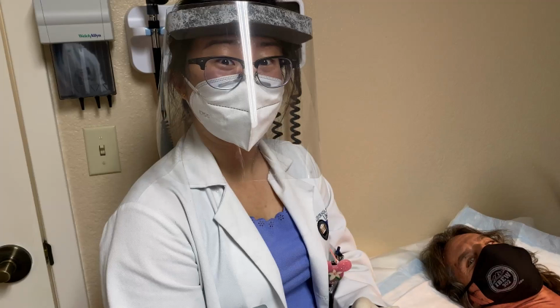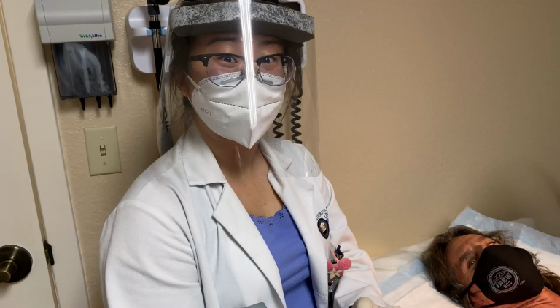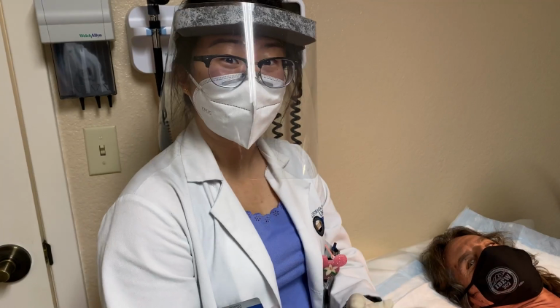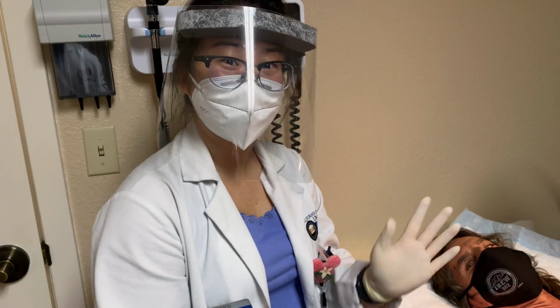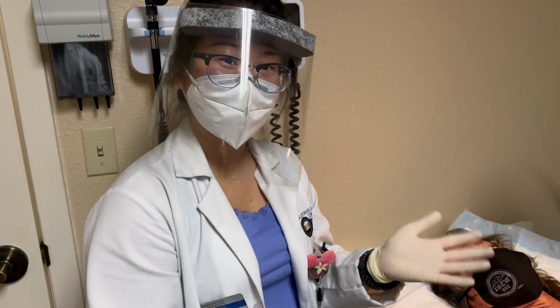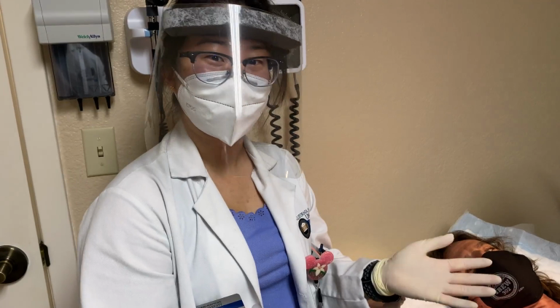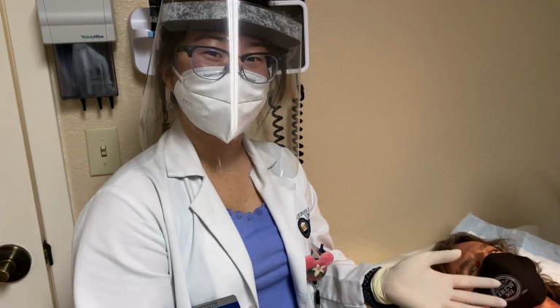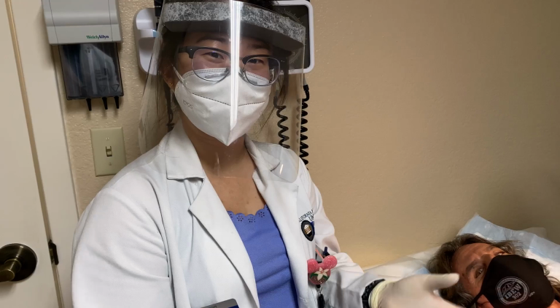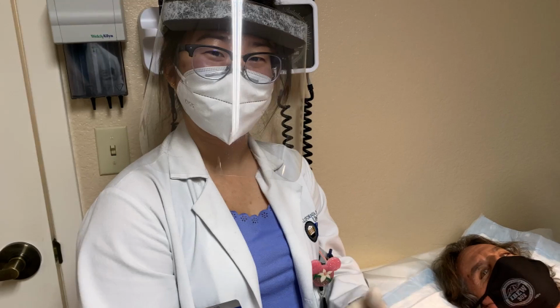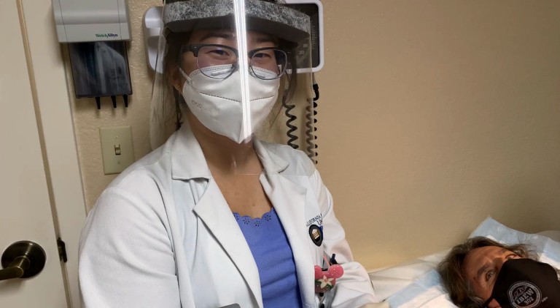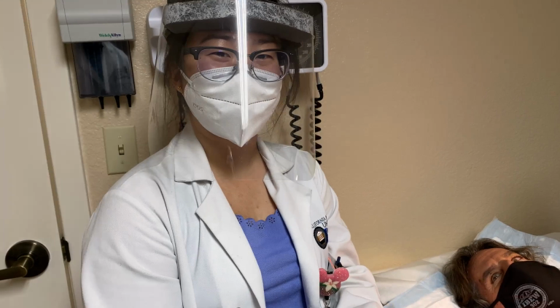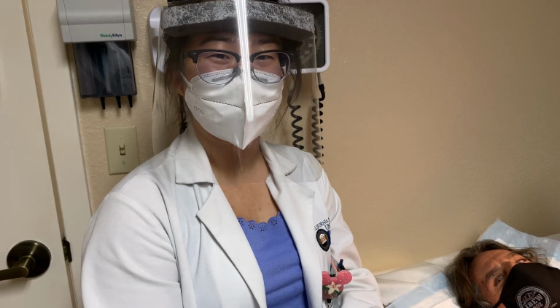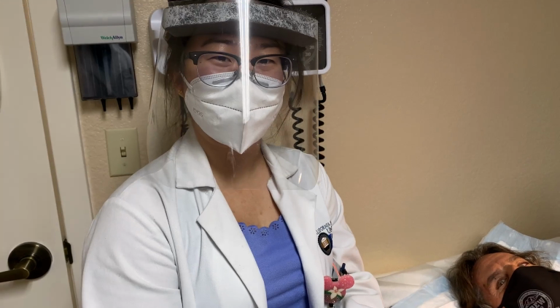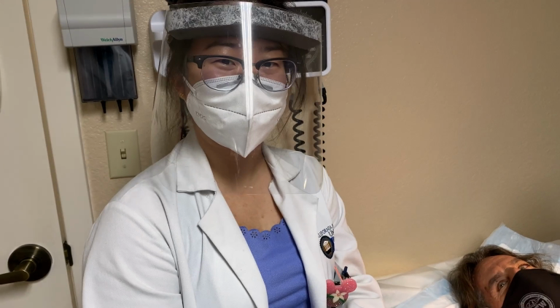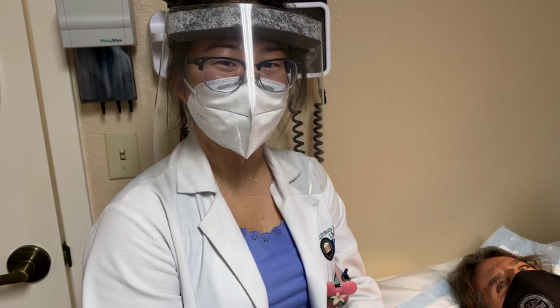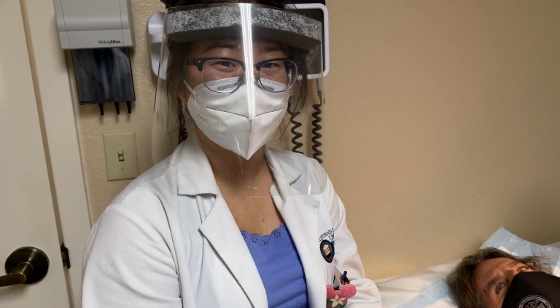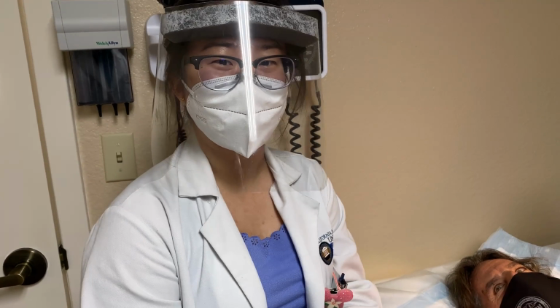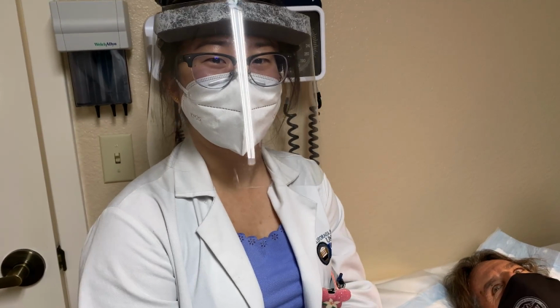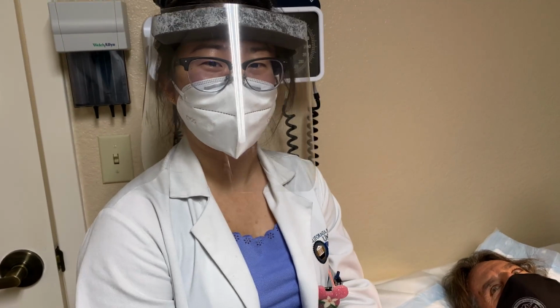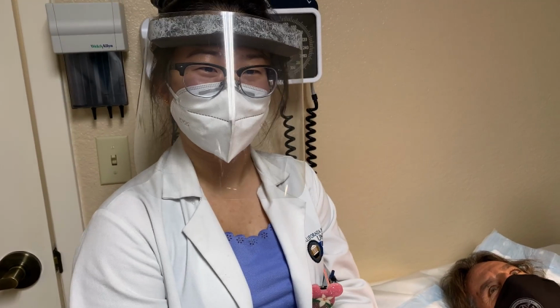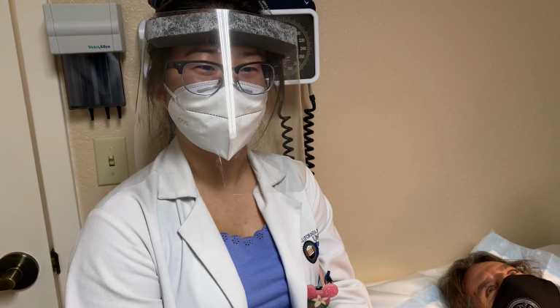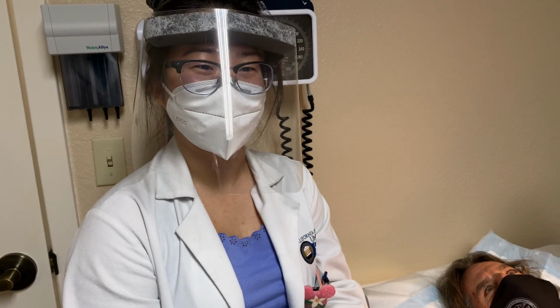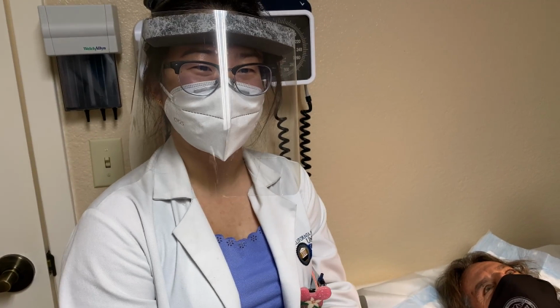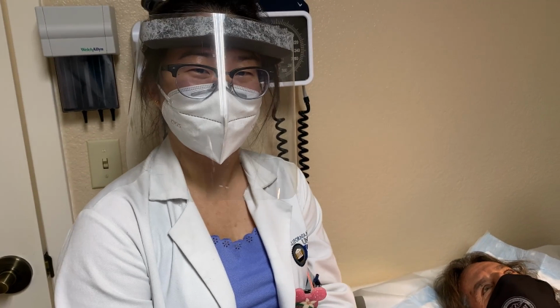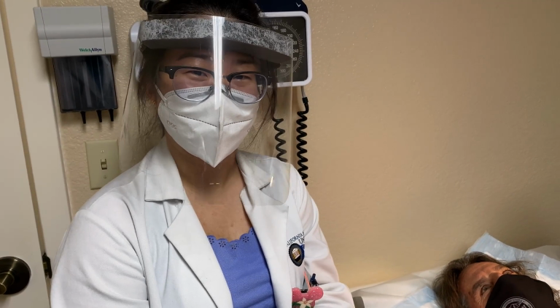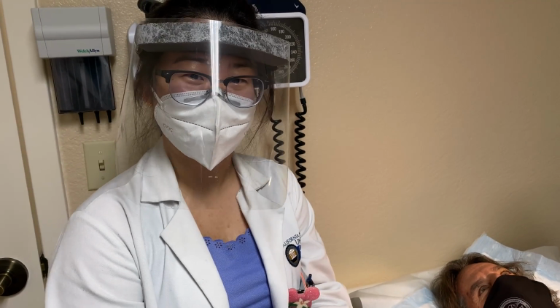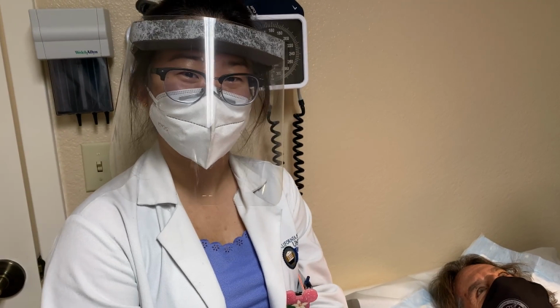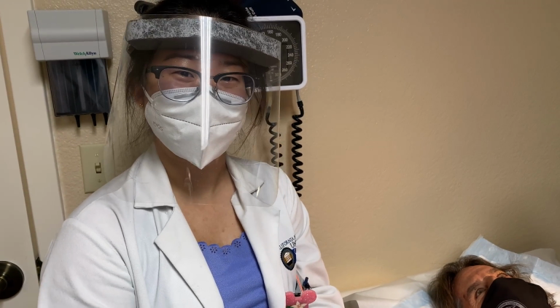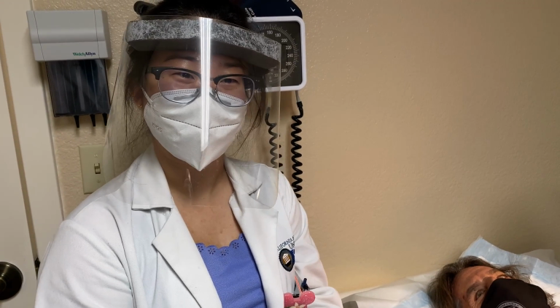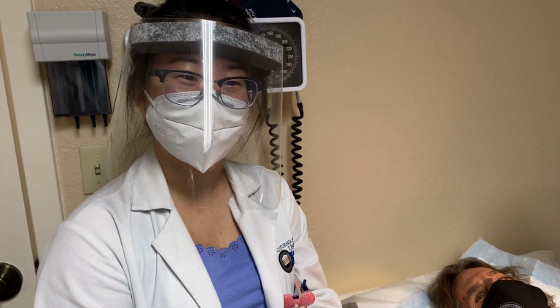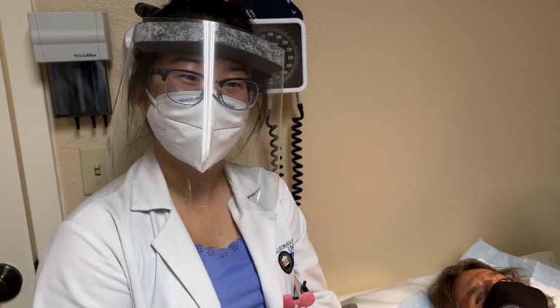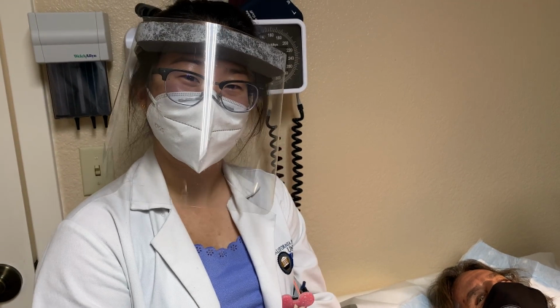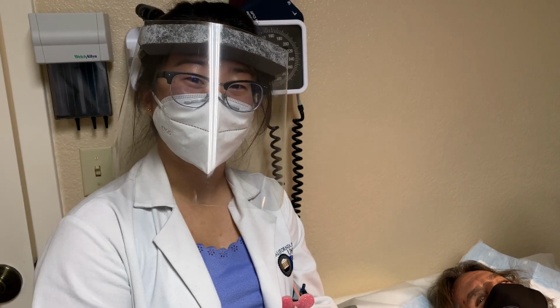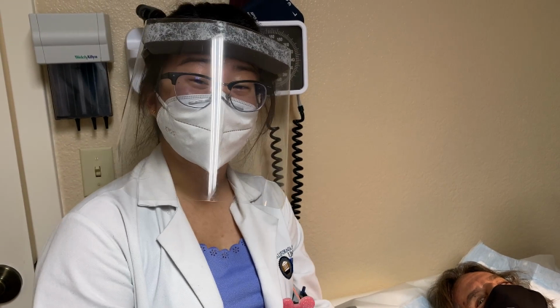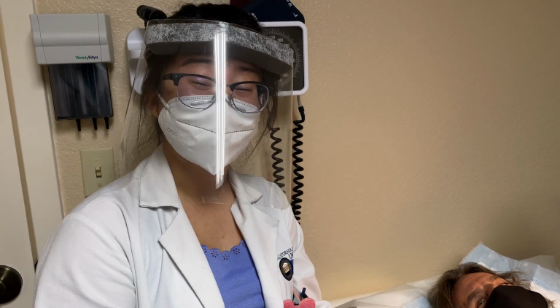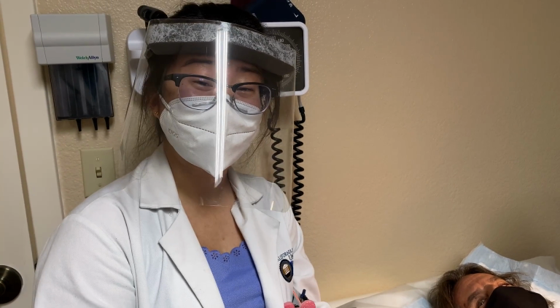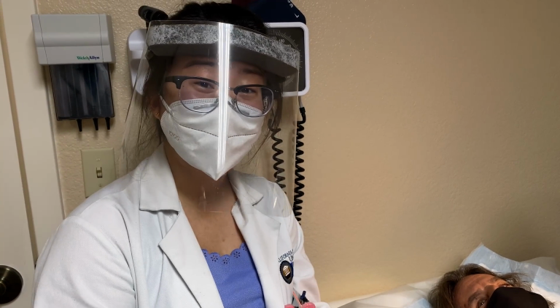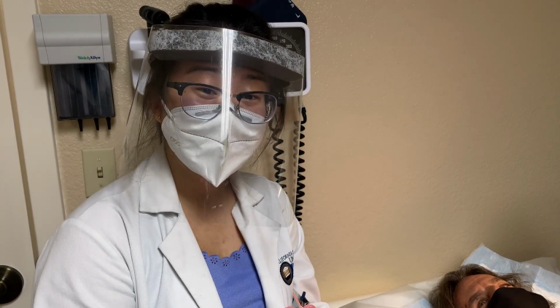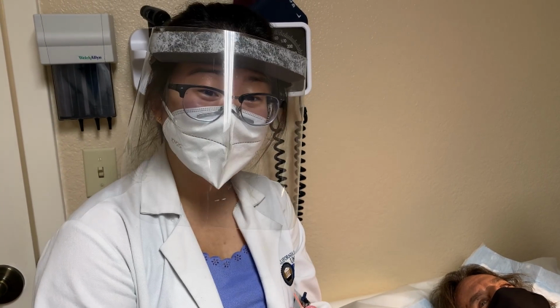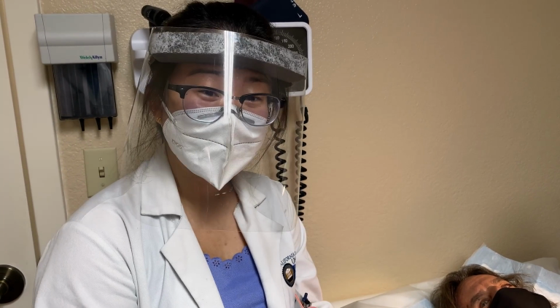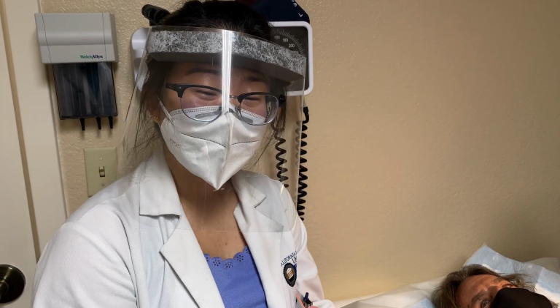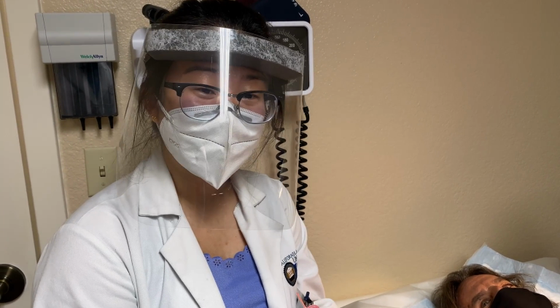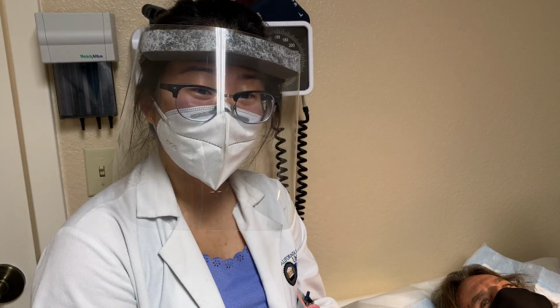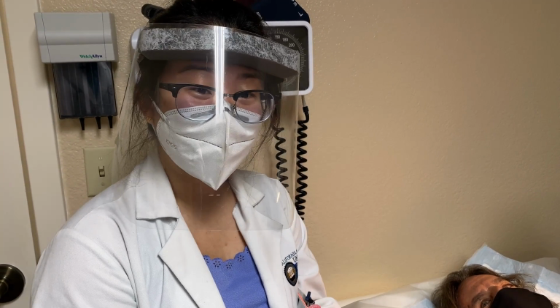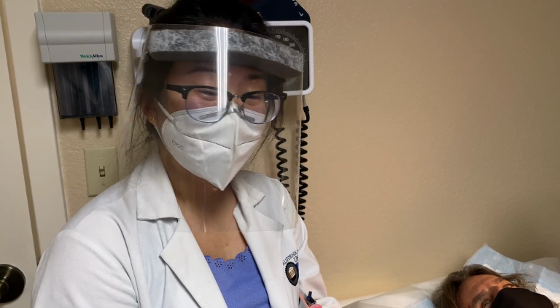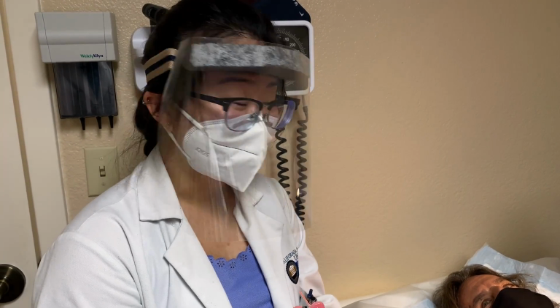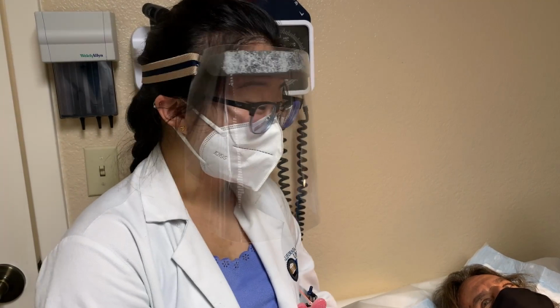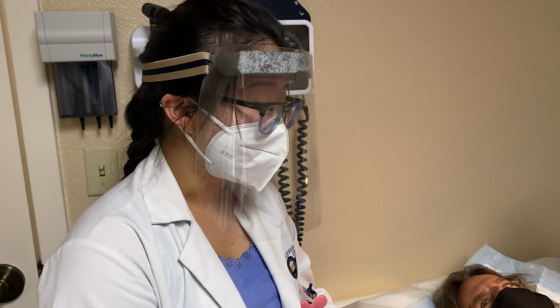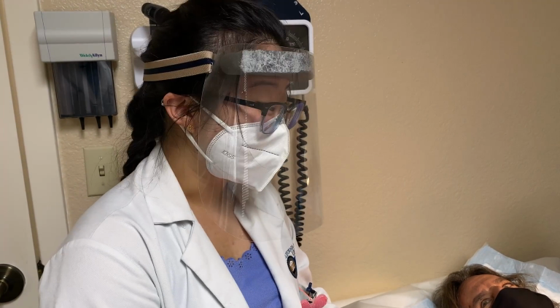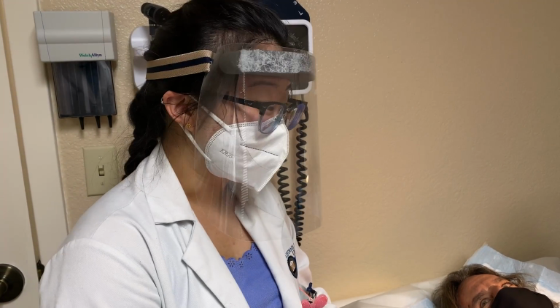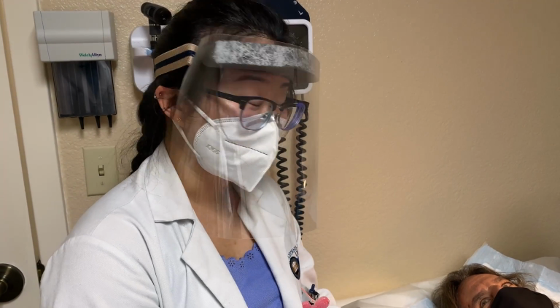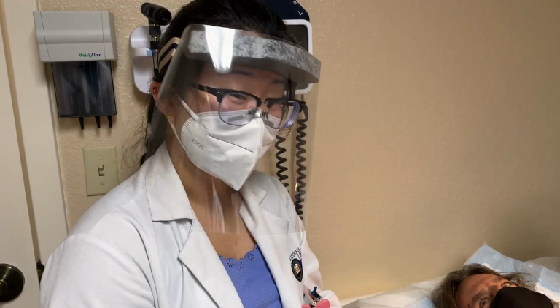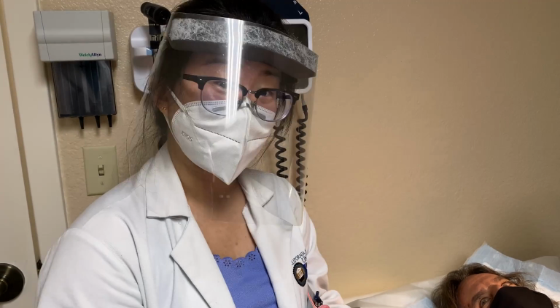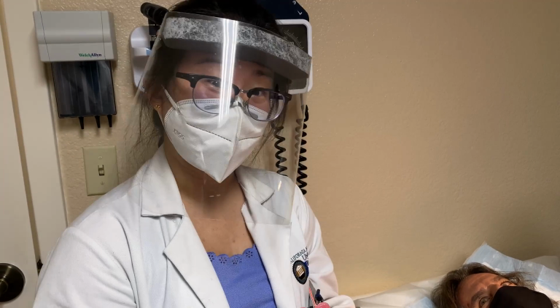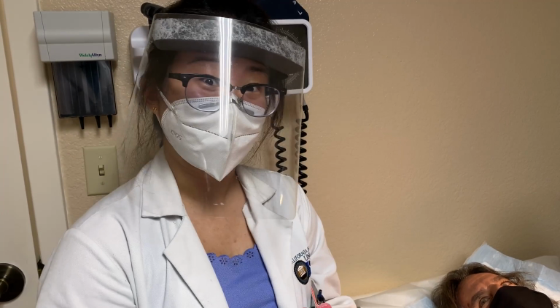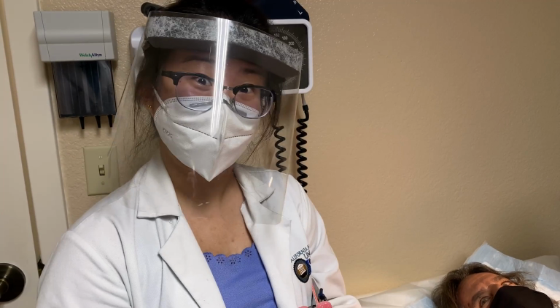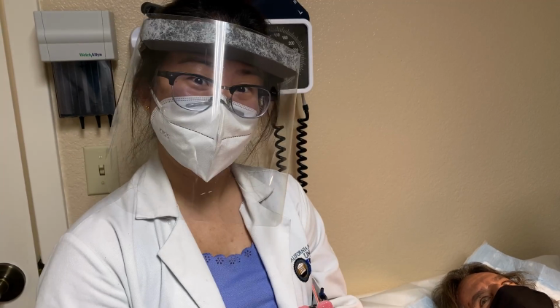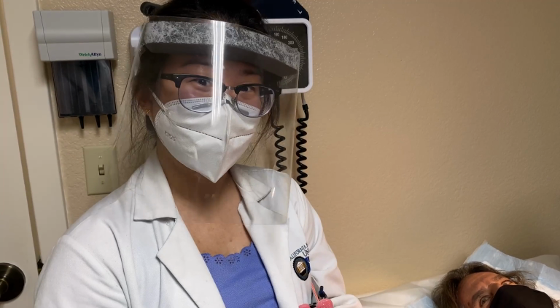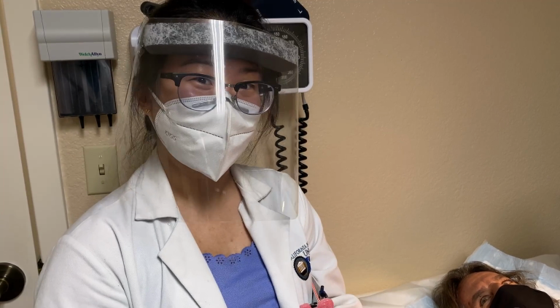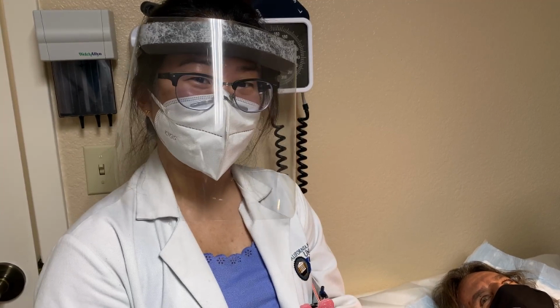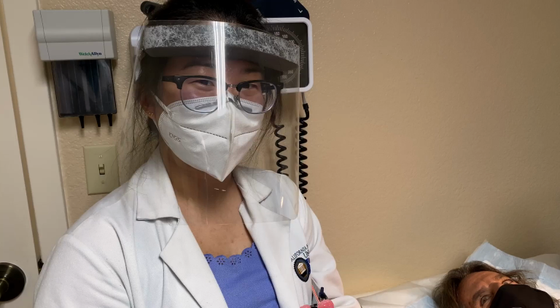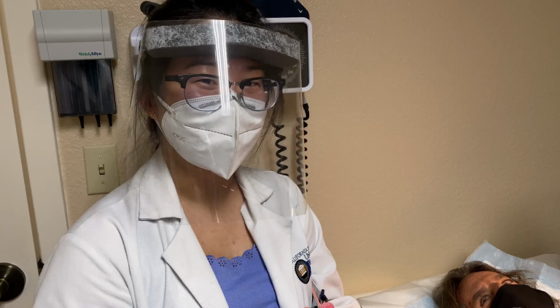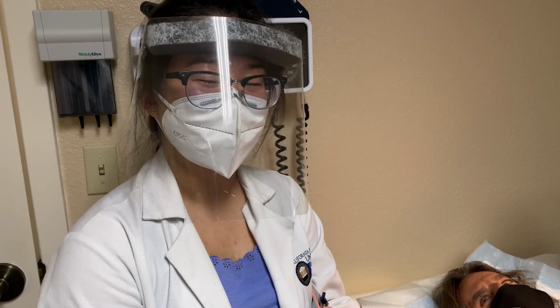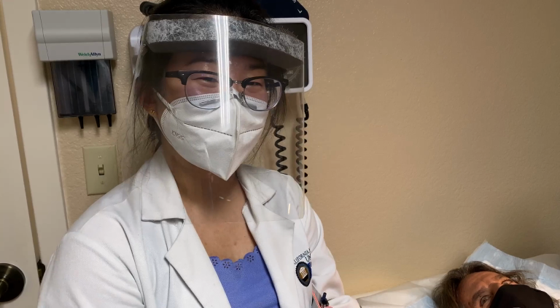Hi, I'm Janet Leigh Coombs. I'm a third year medical student at California North State University, and we're going to be doing a shave biopsy today.